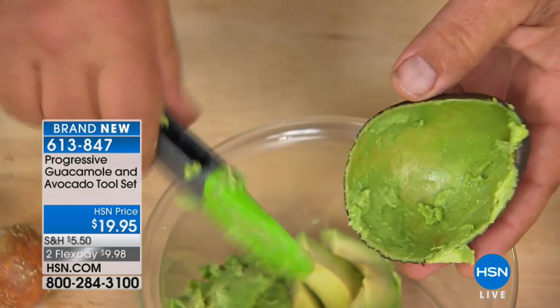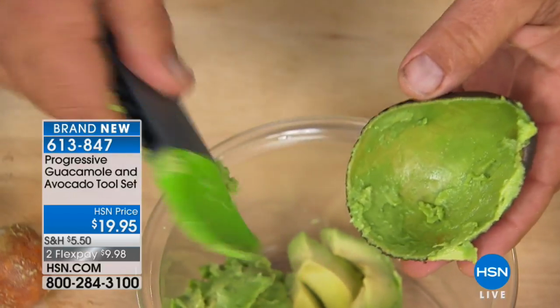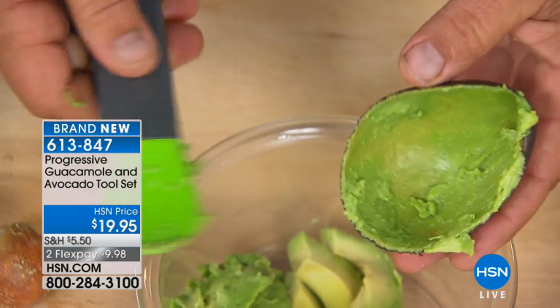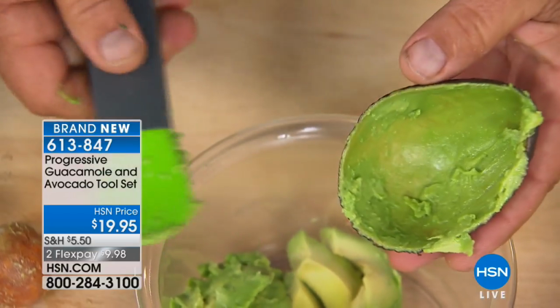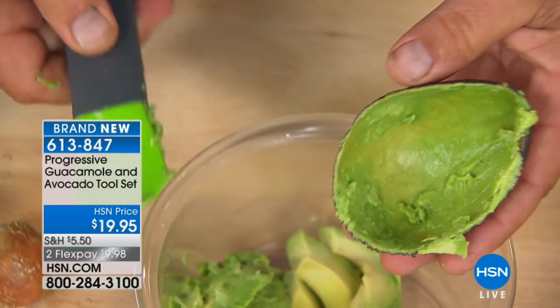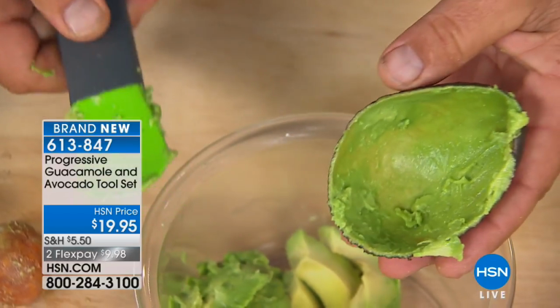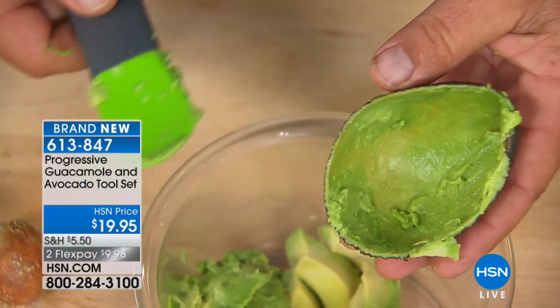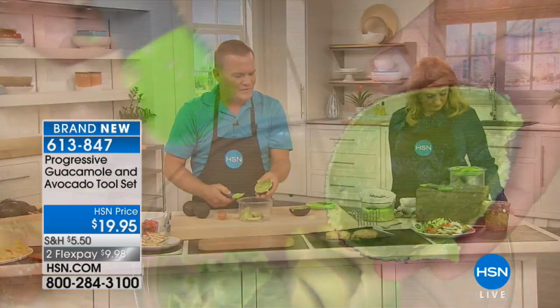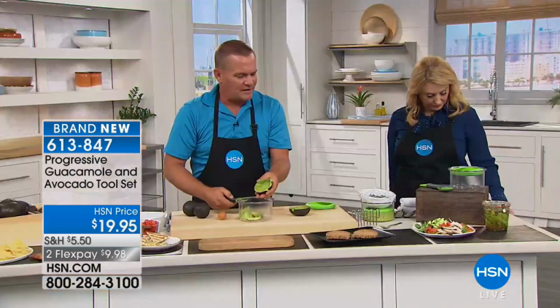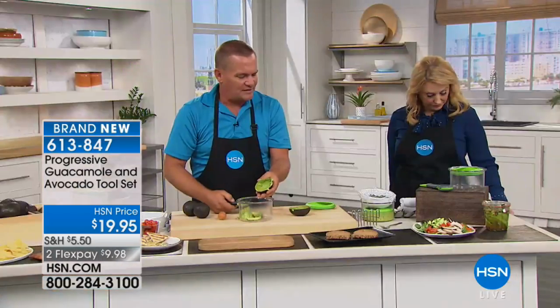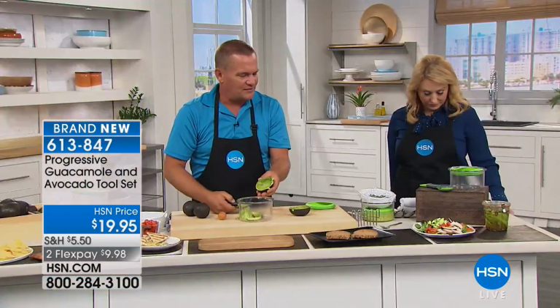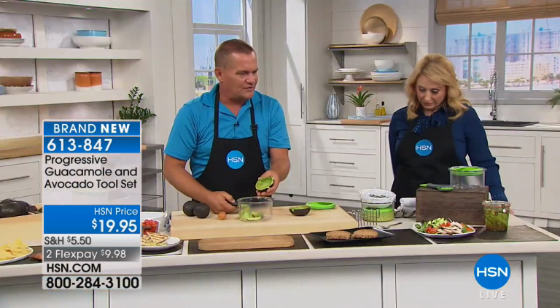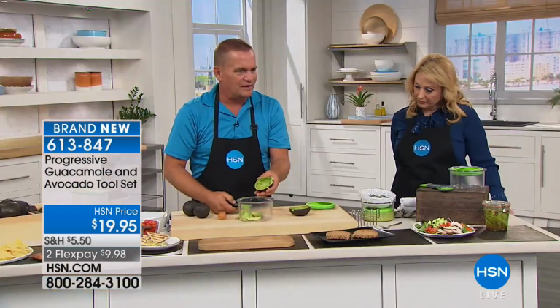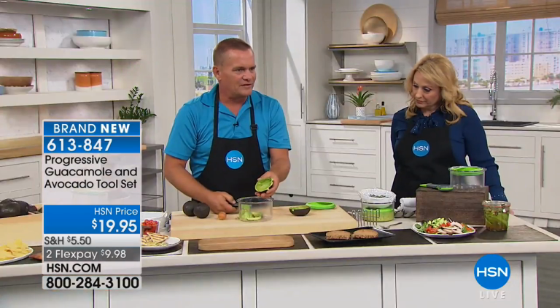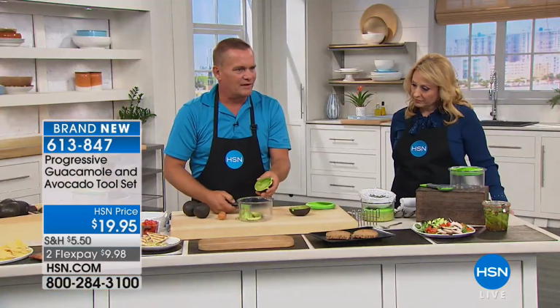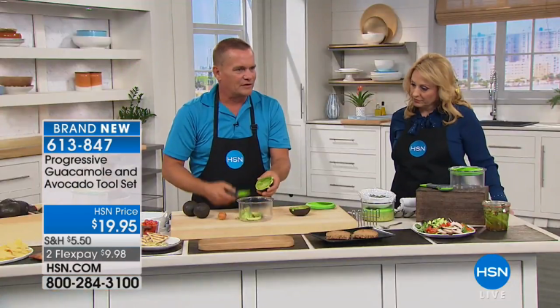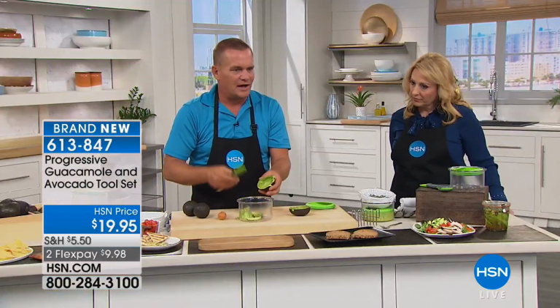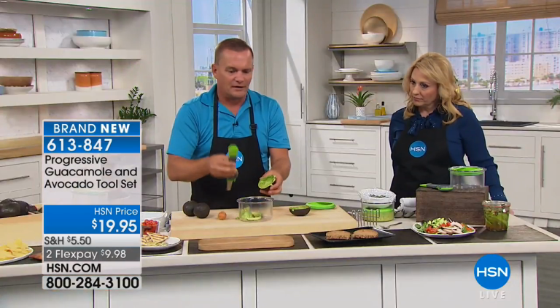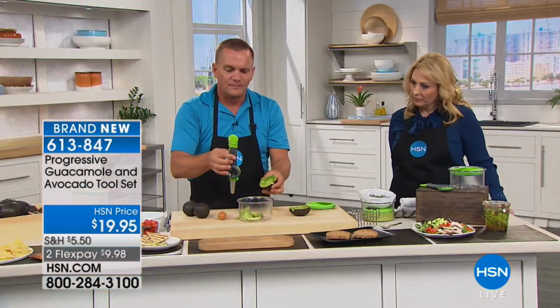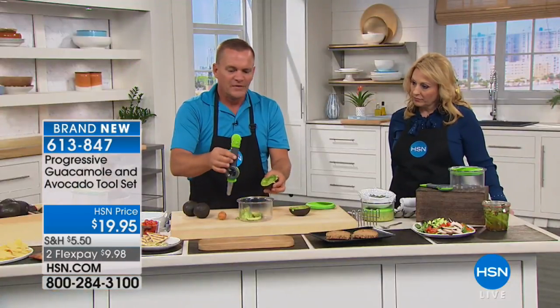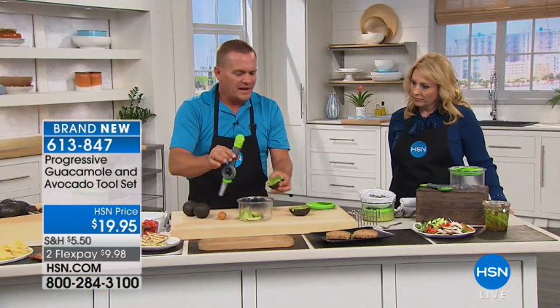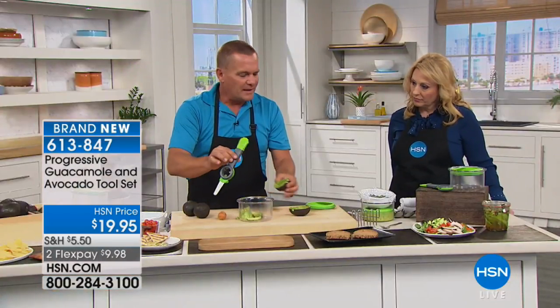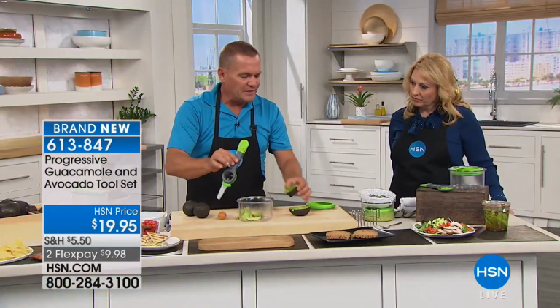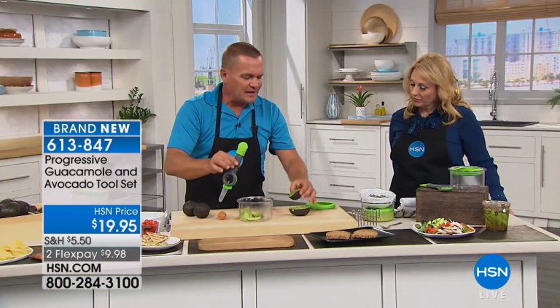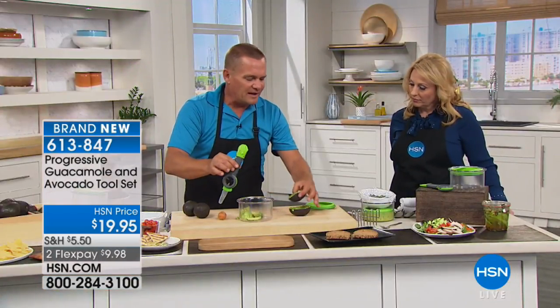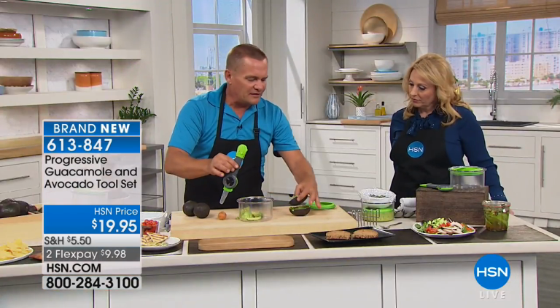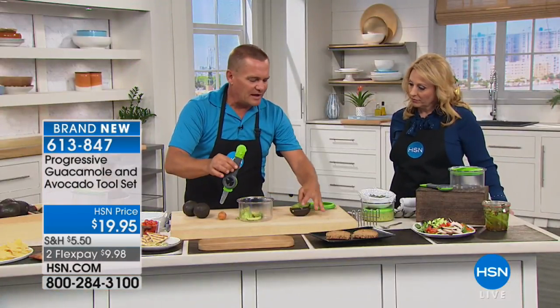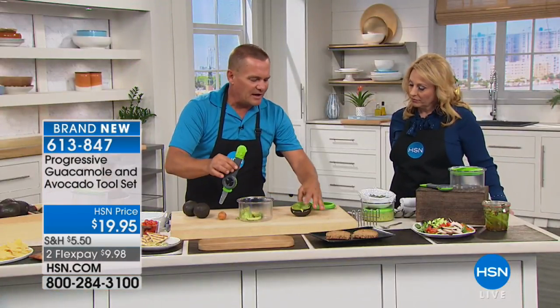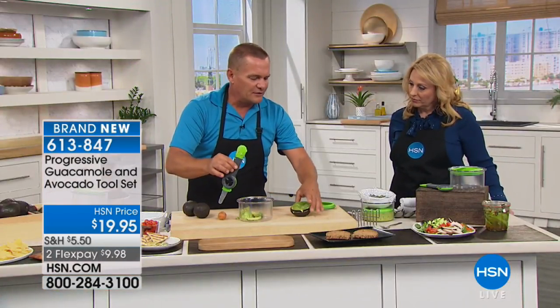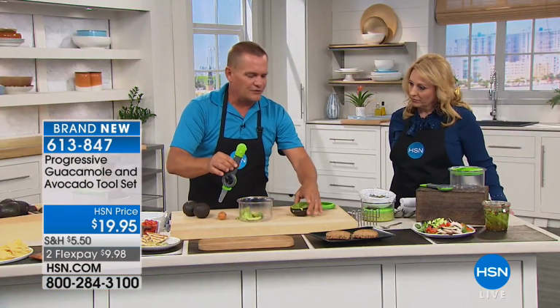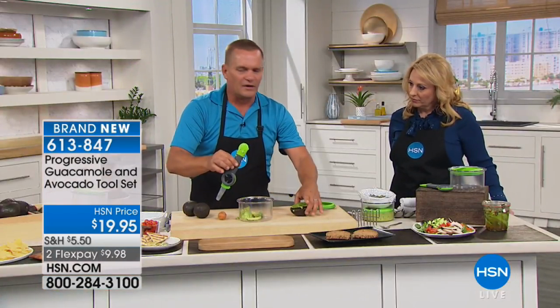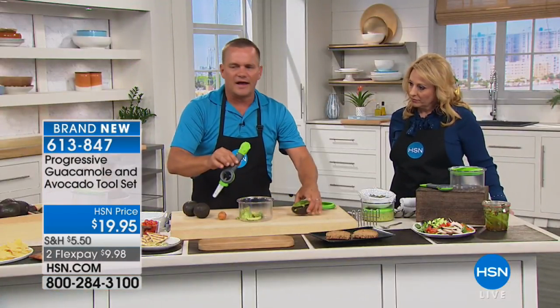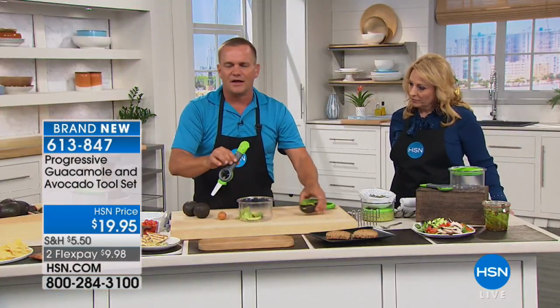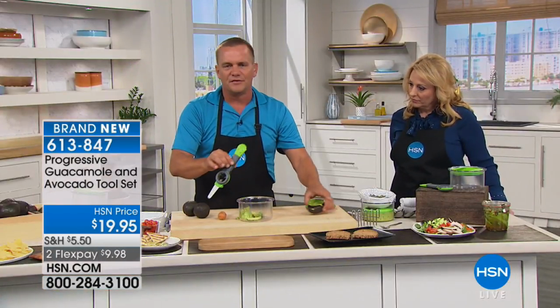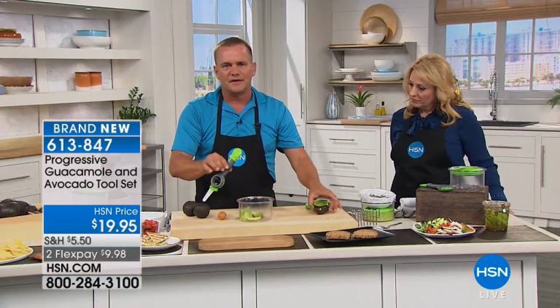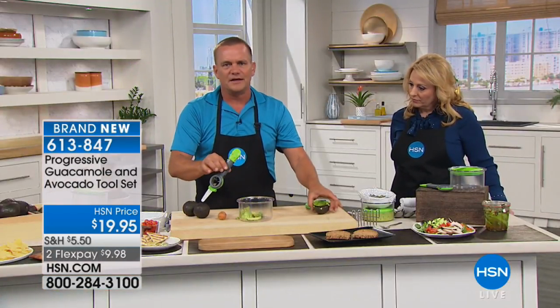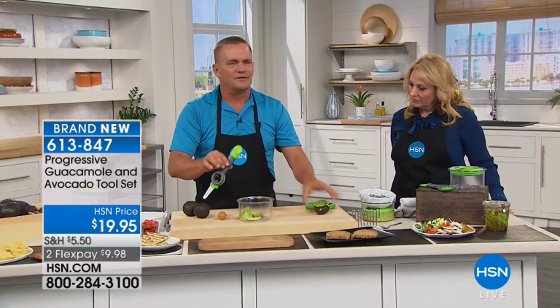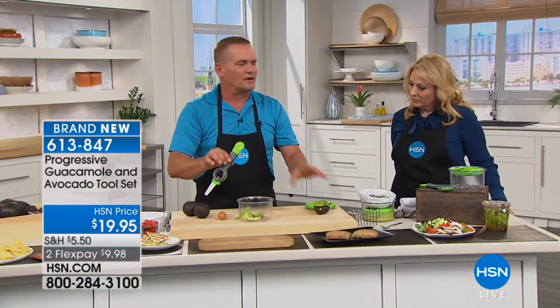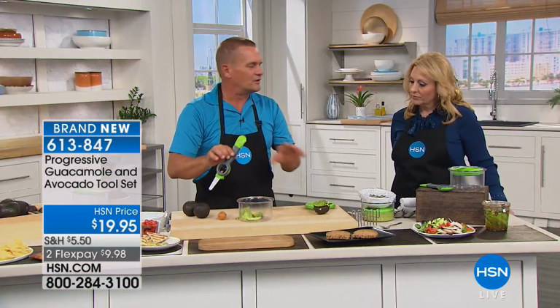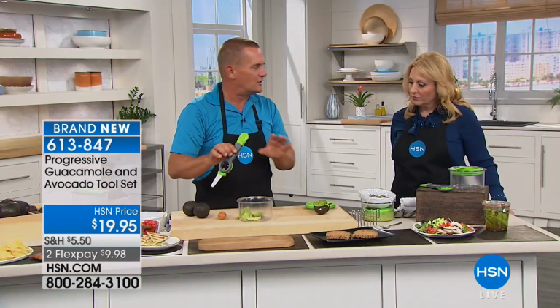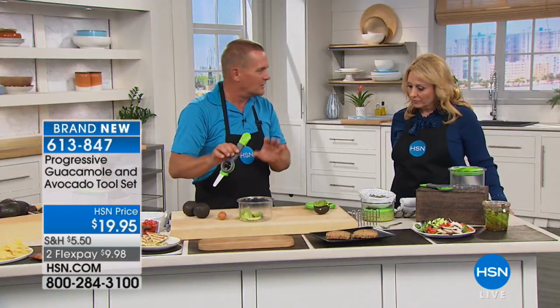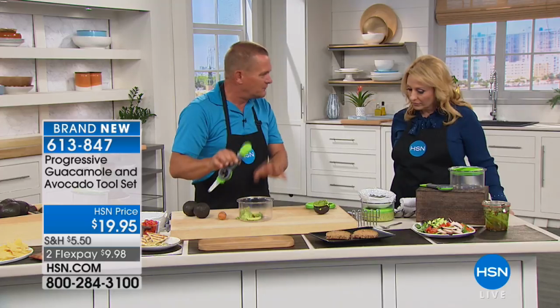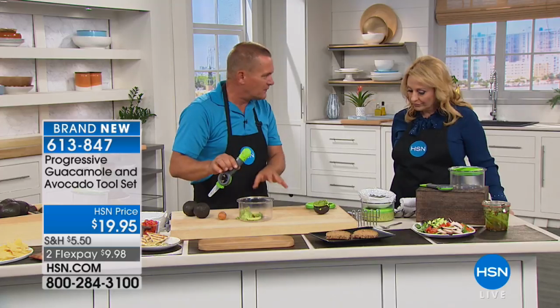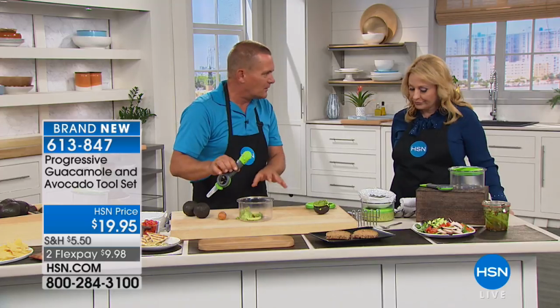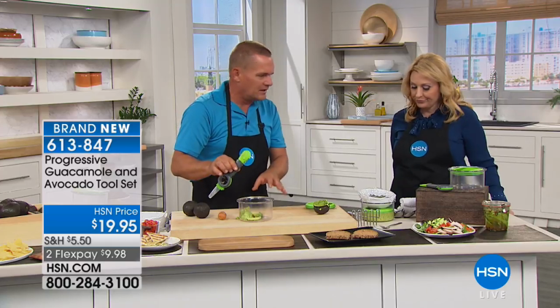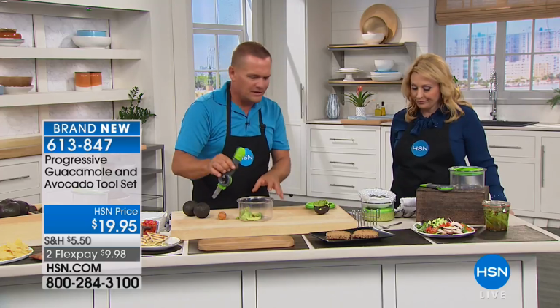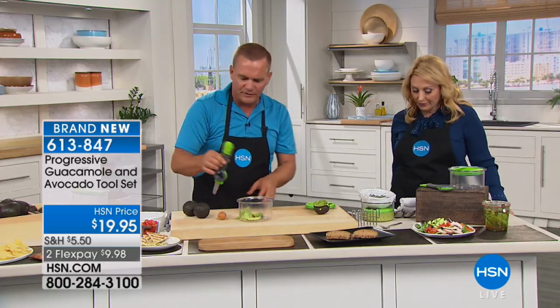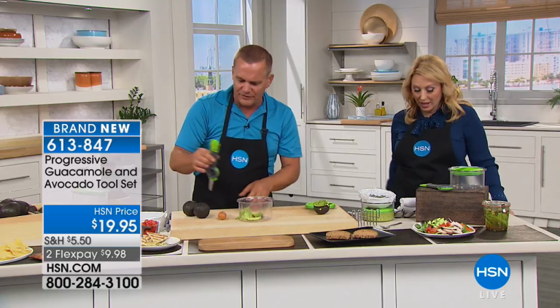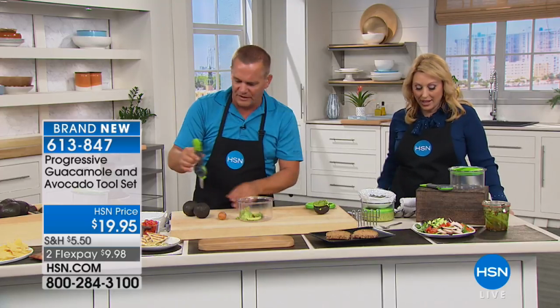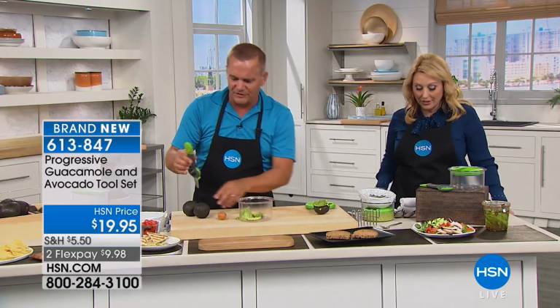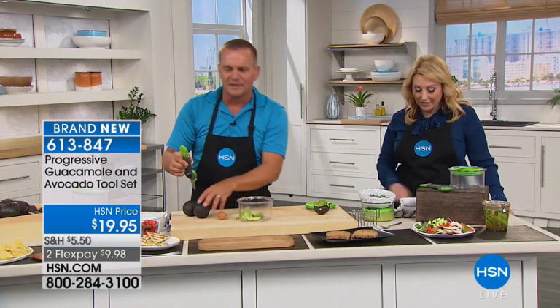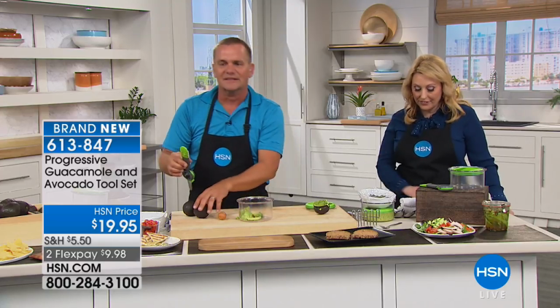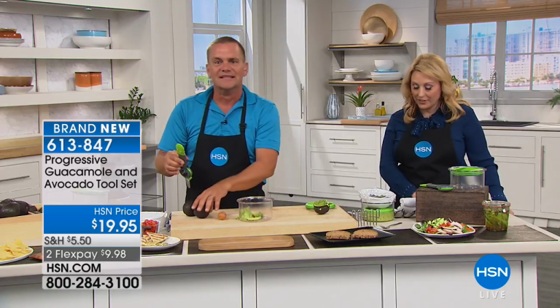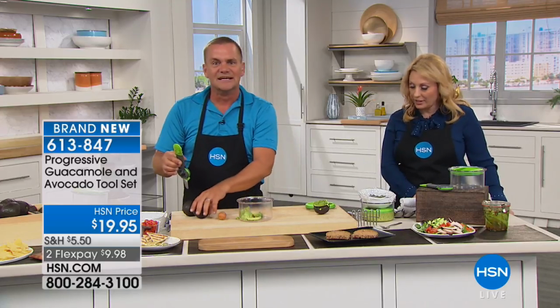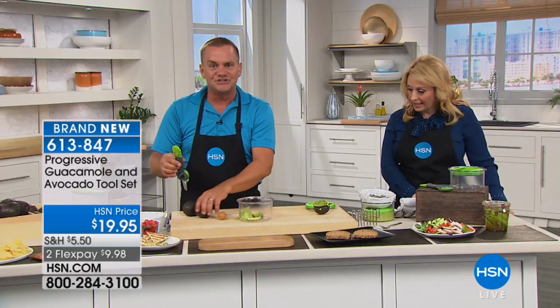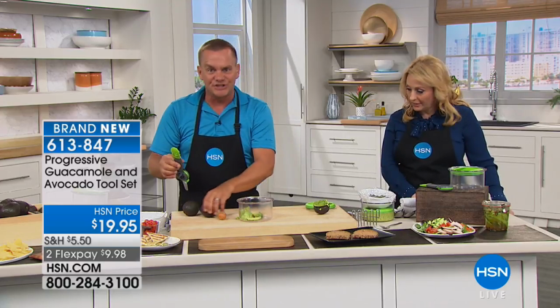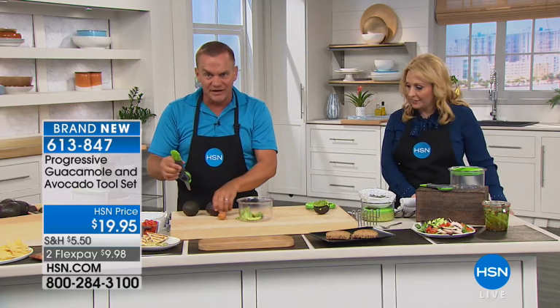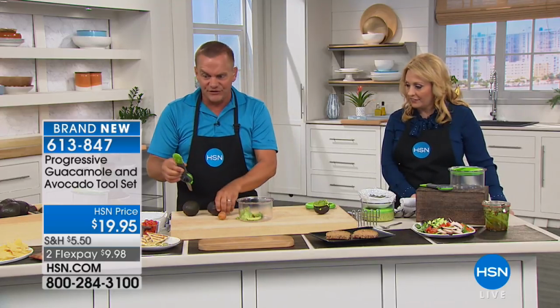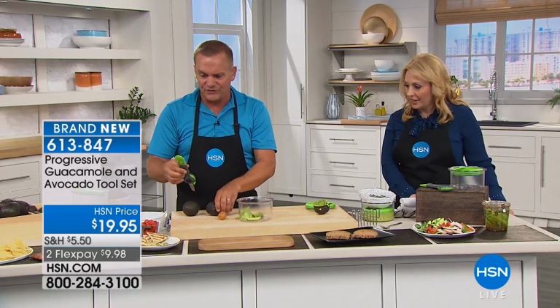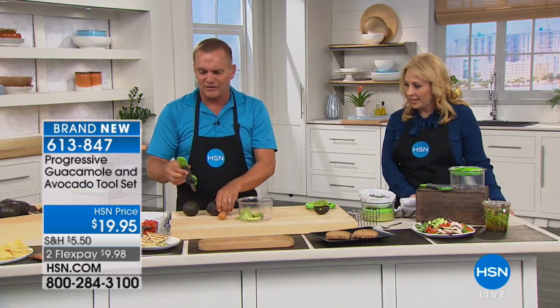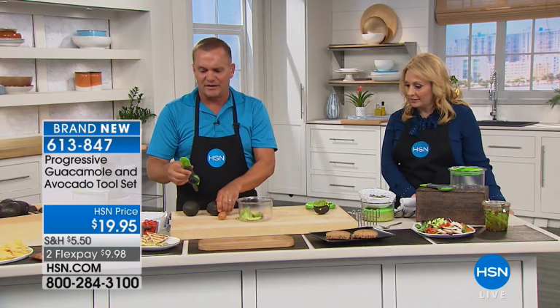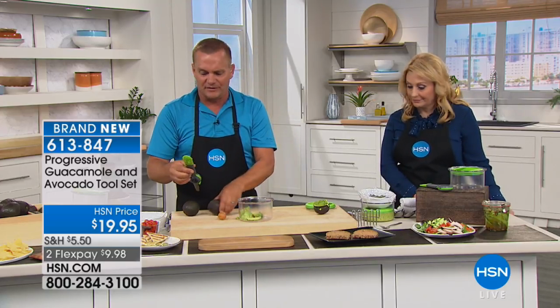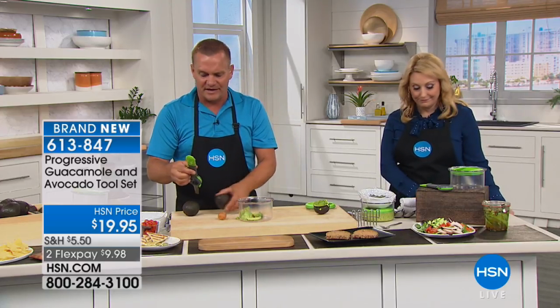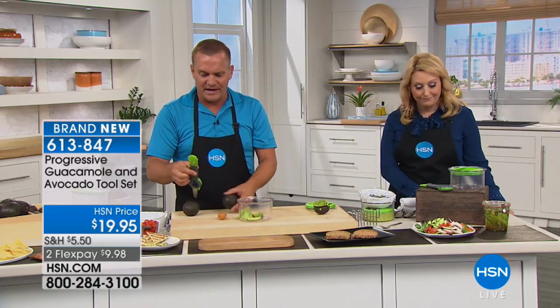You get all that goodness out of the inside of the avocado. Avocados are healthy — they're good for you, they're delicious.